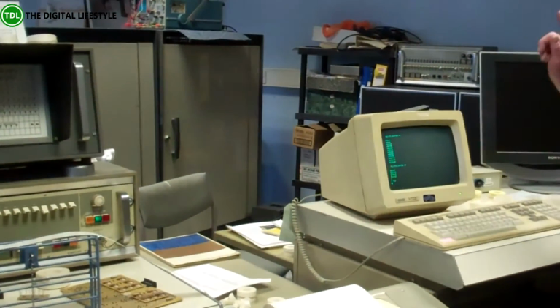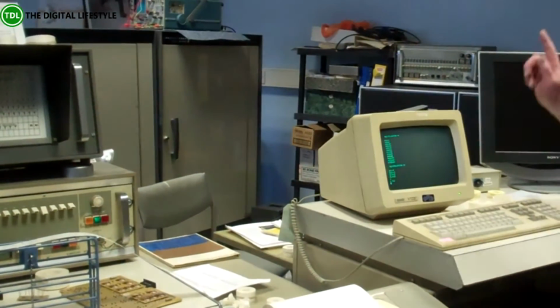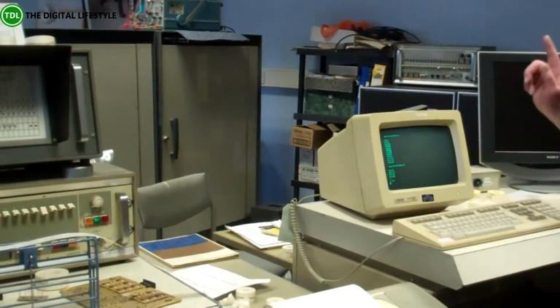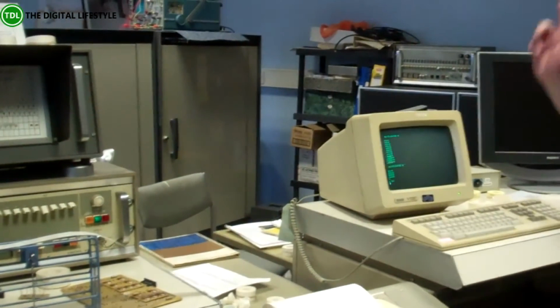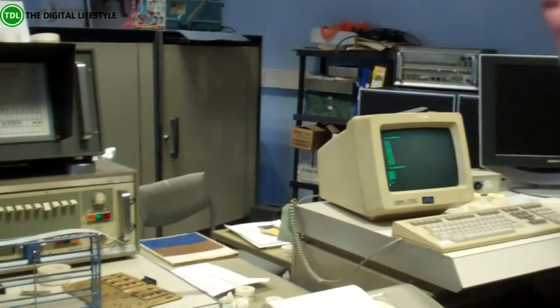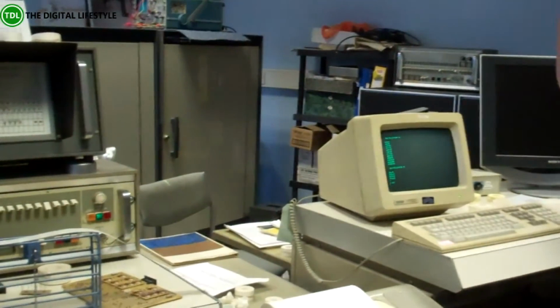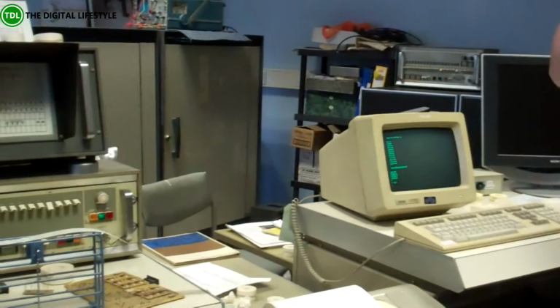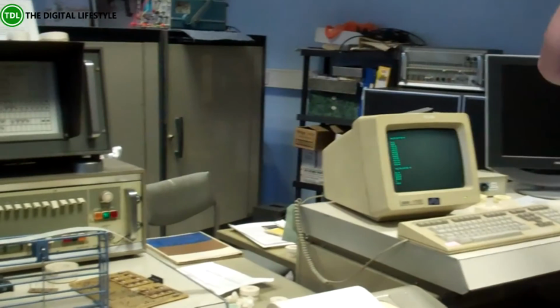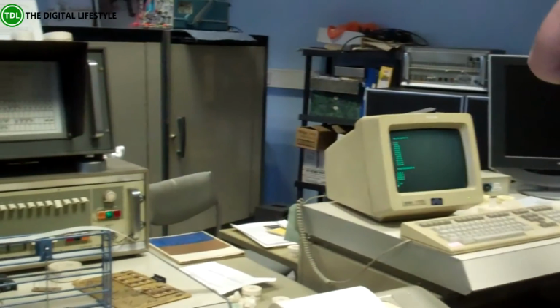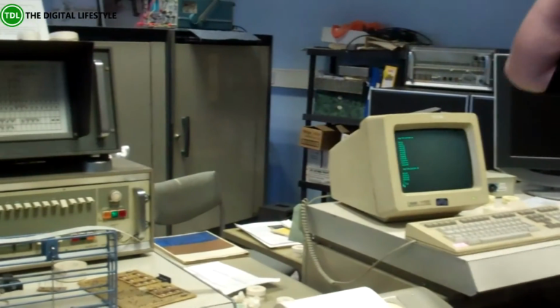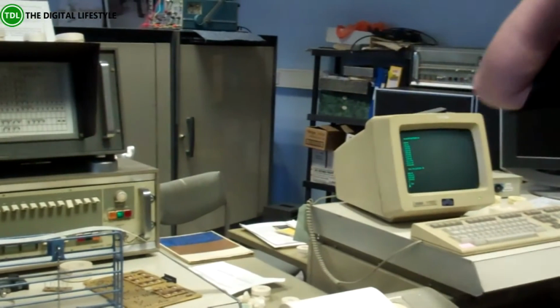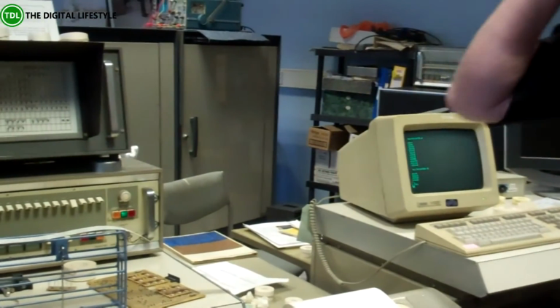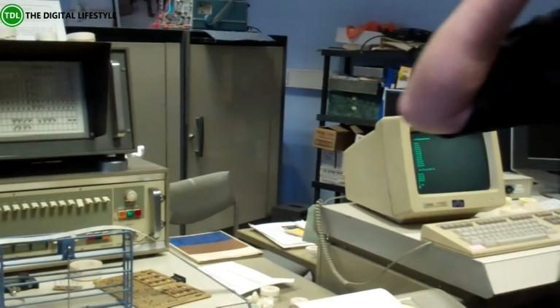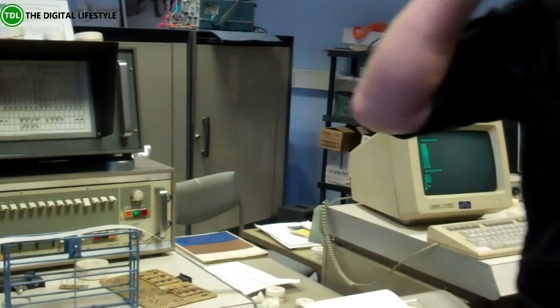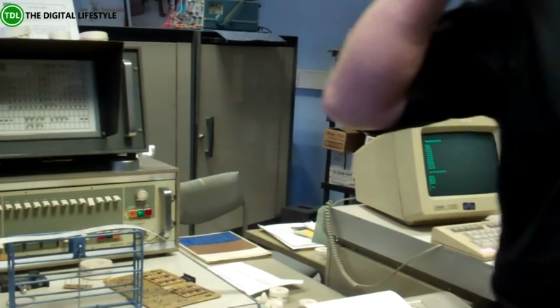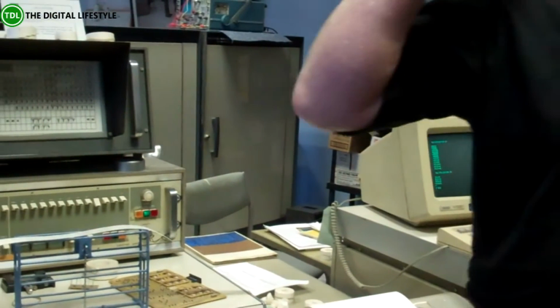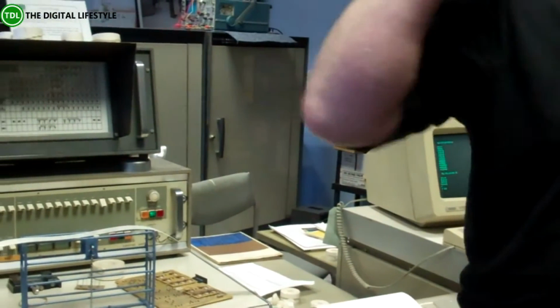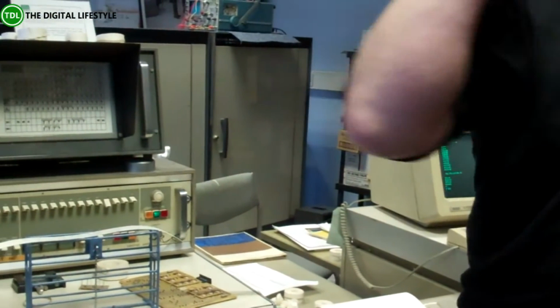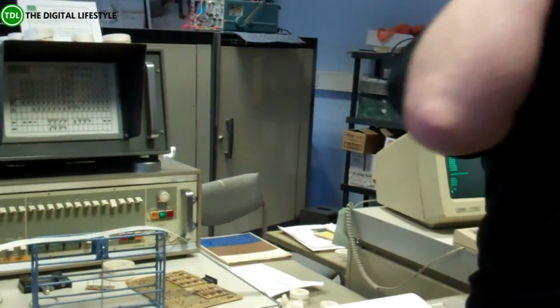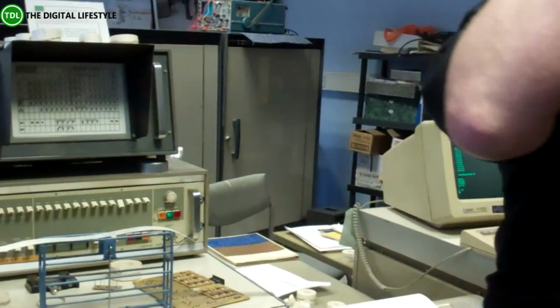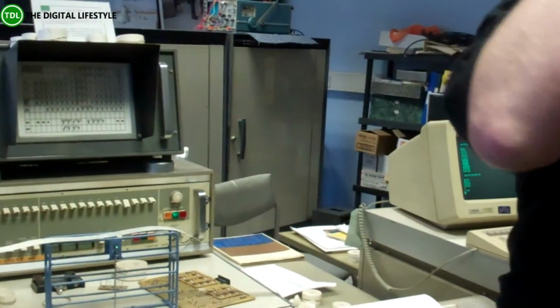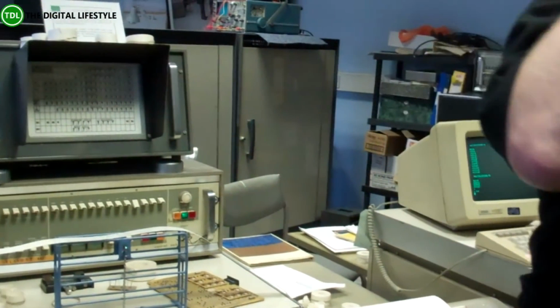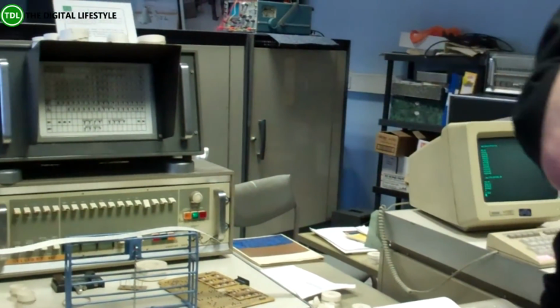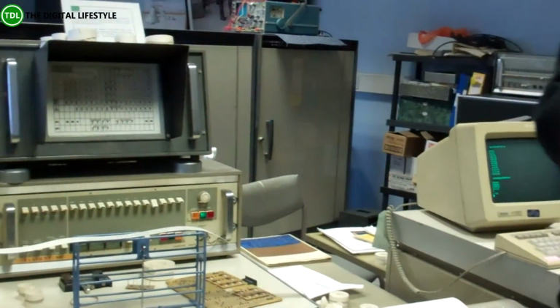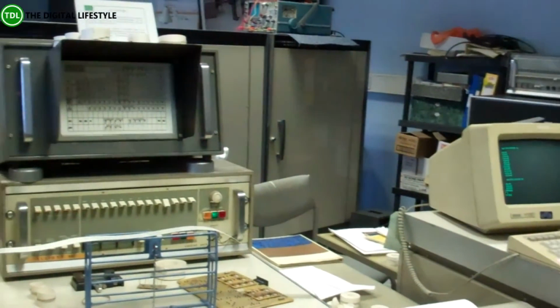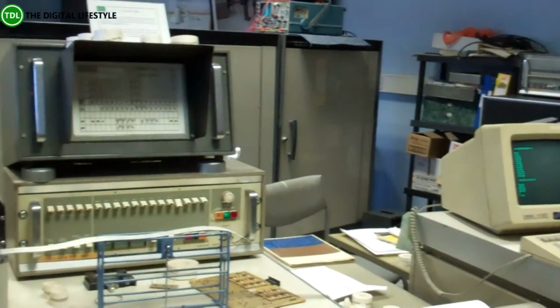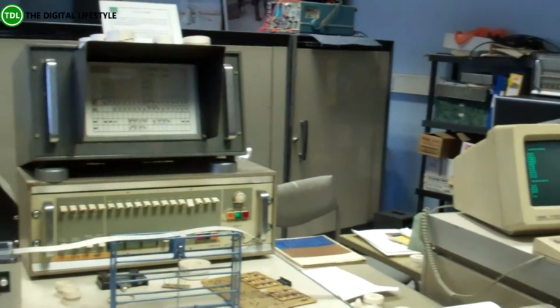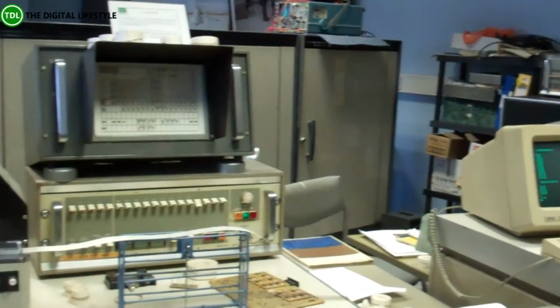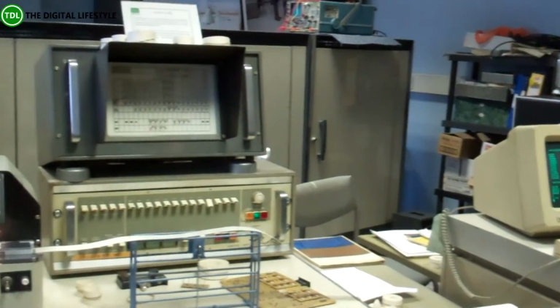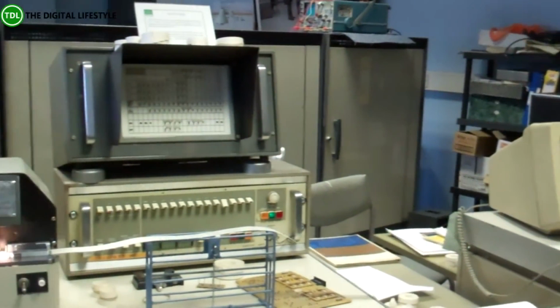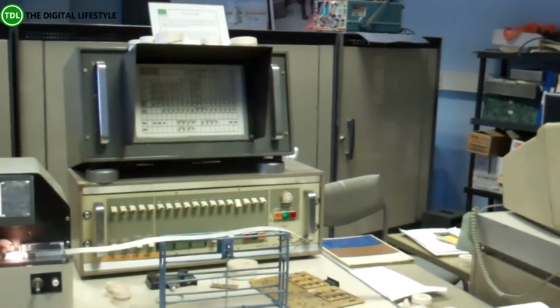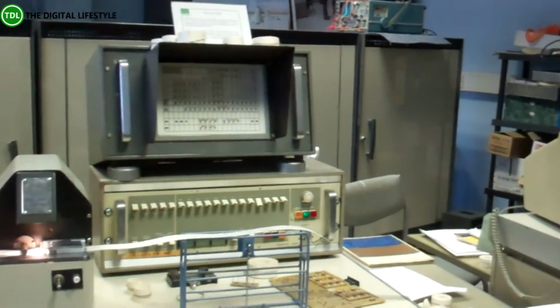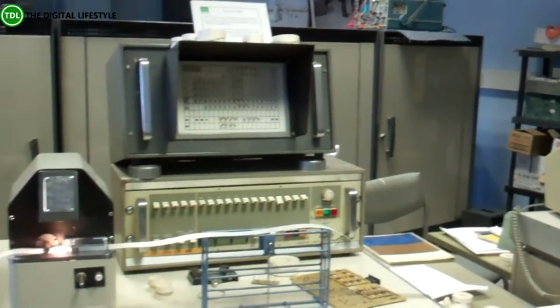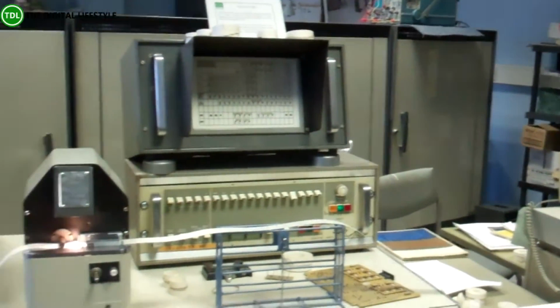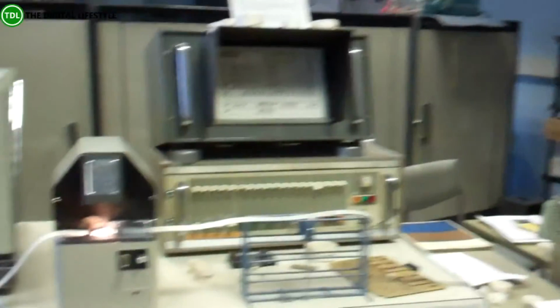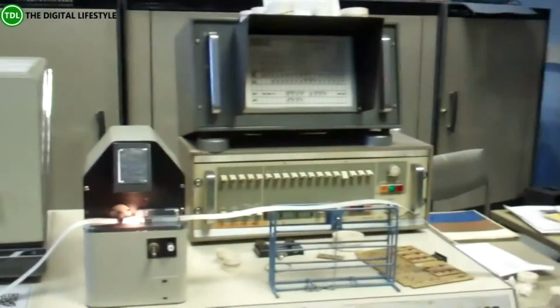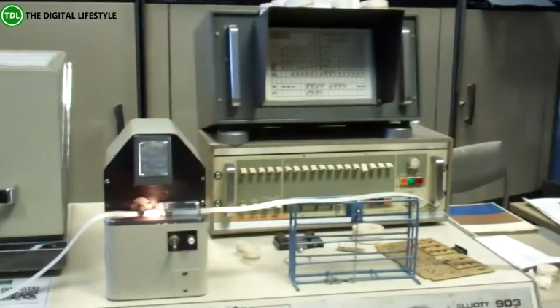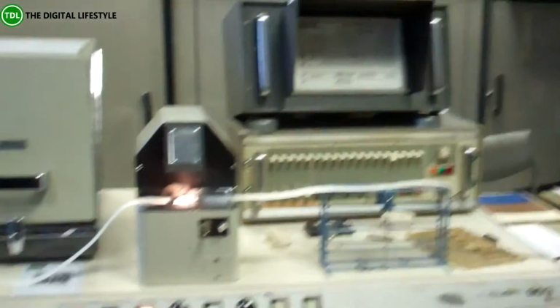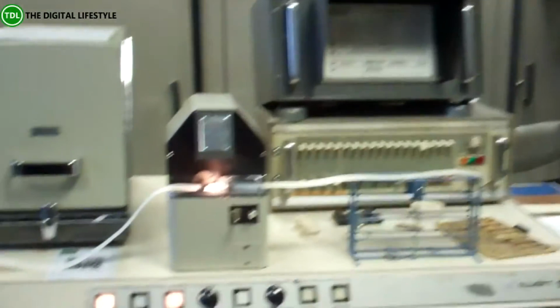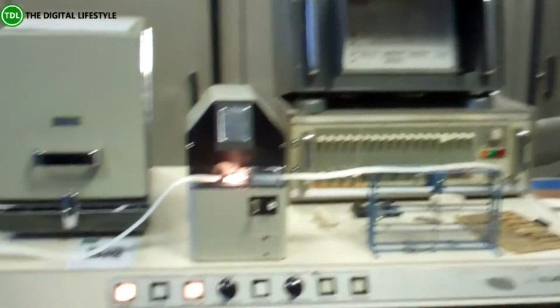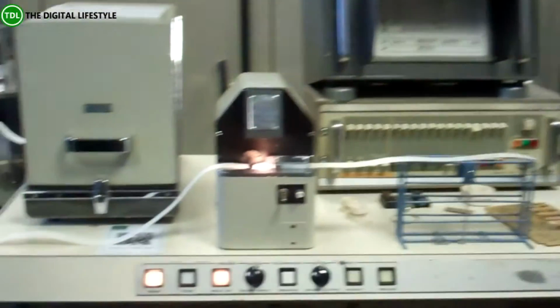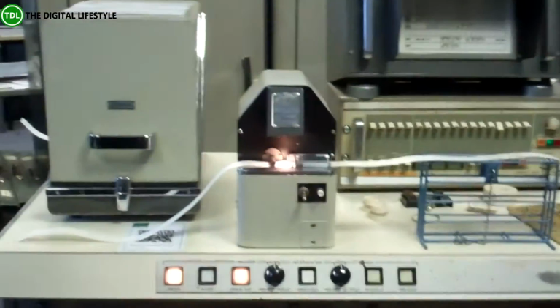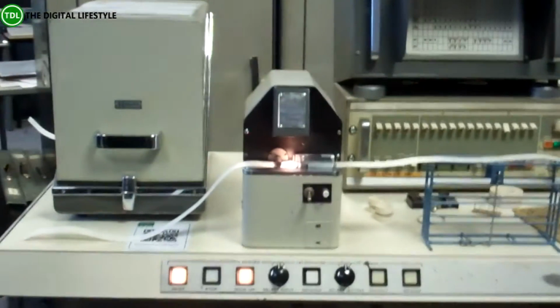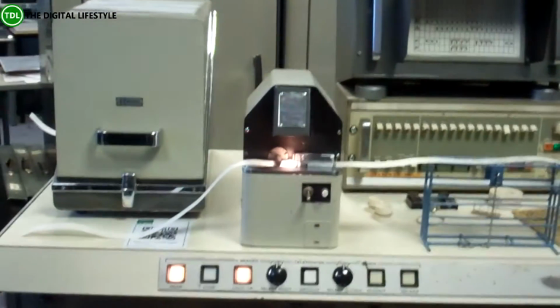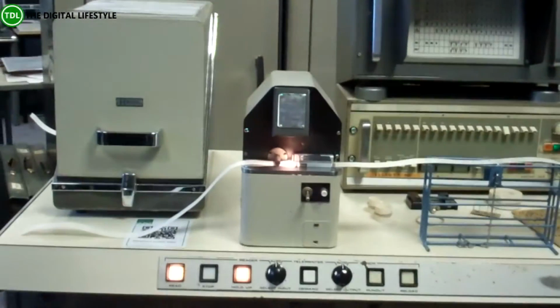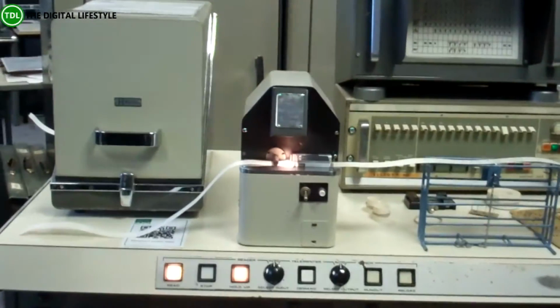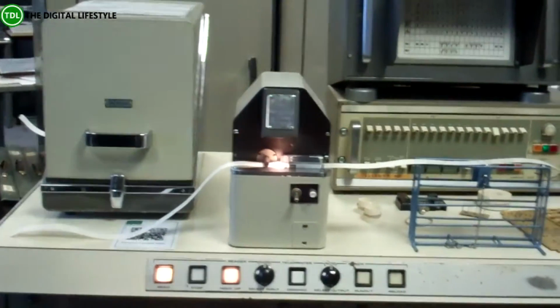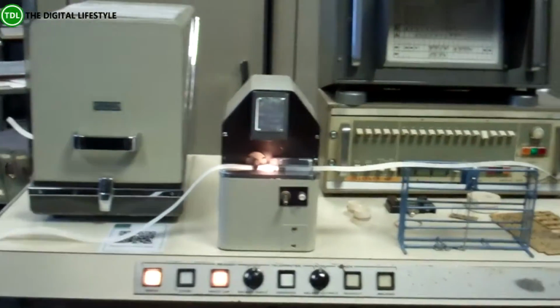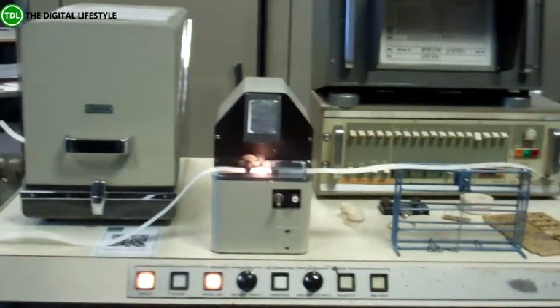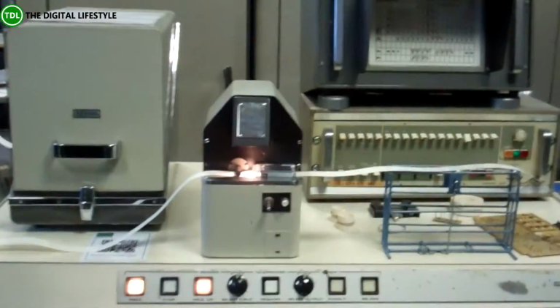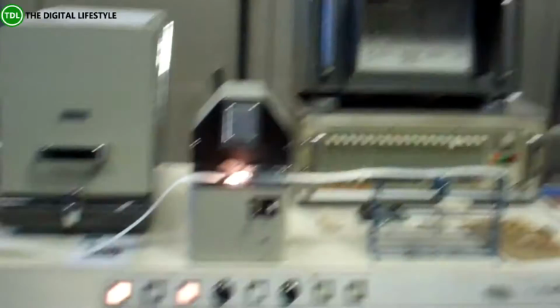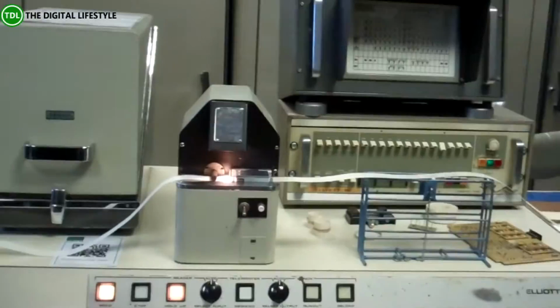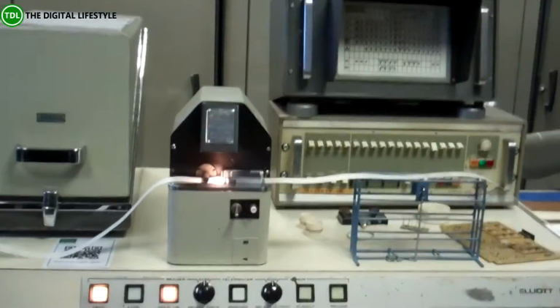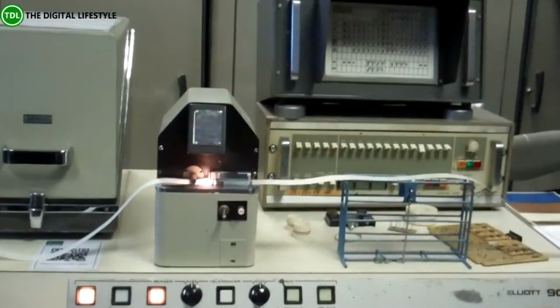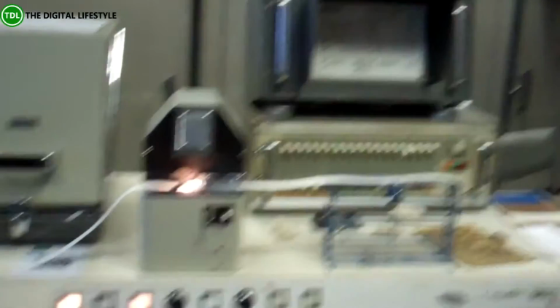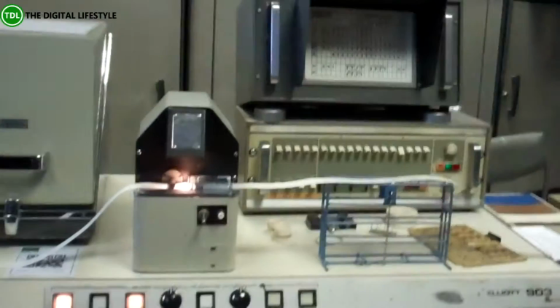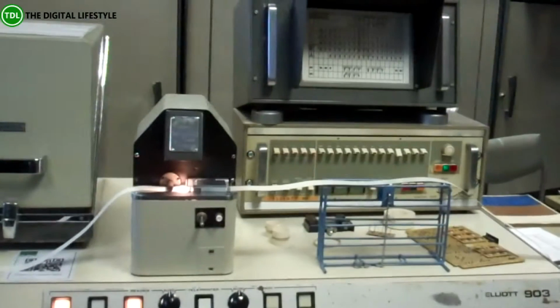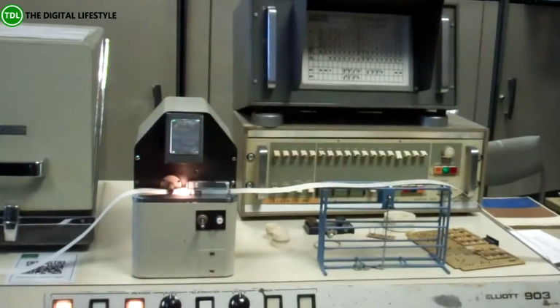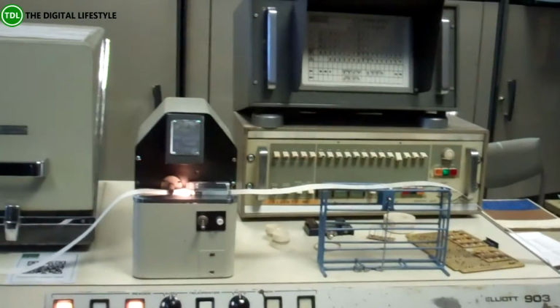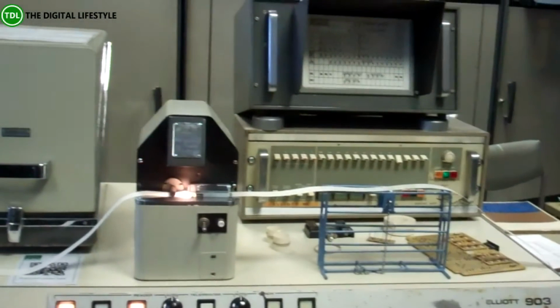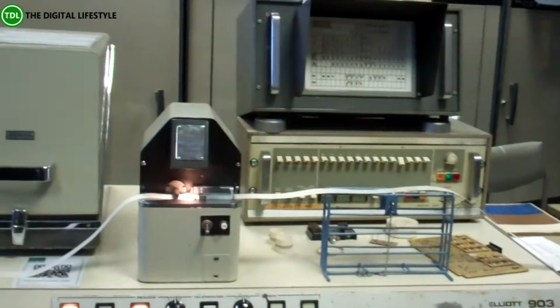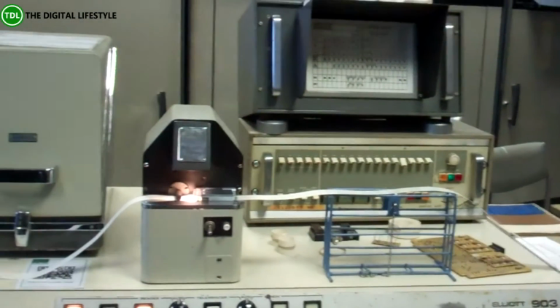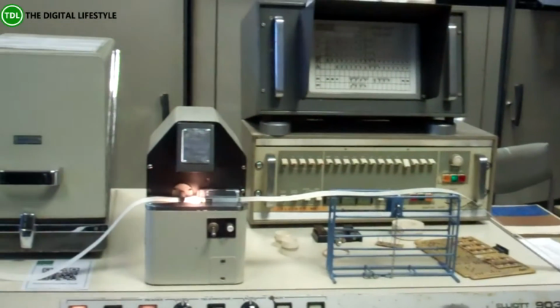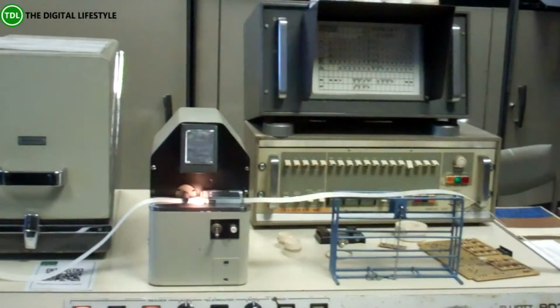Hear the squeak? That's actually the processor working. Engineers added sound to the processor so you can actually hear the machine think.